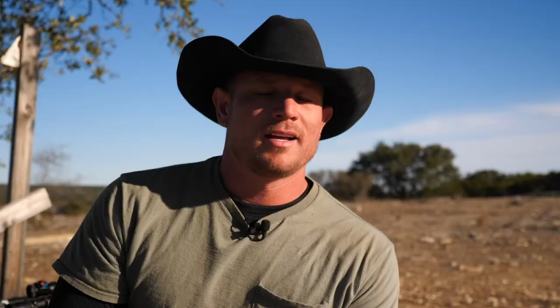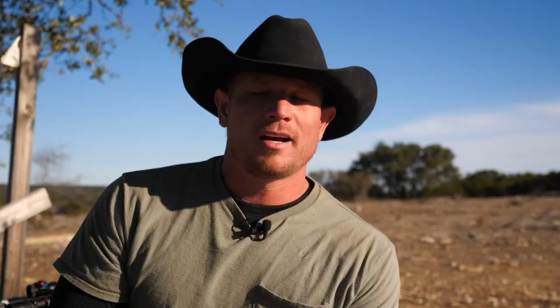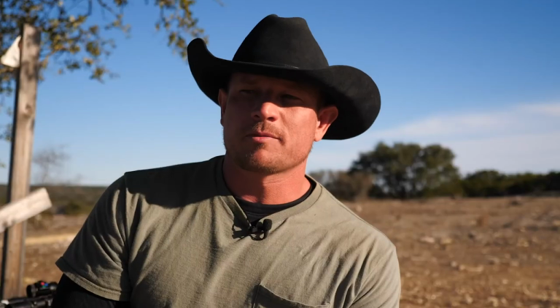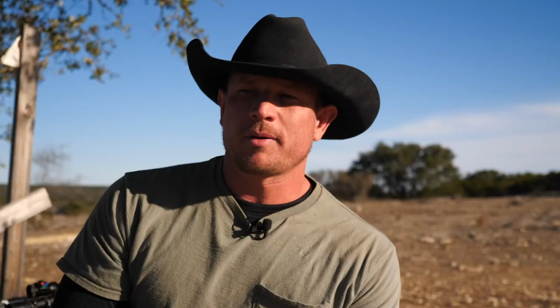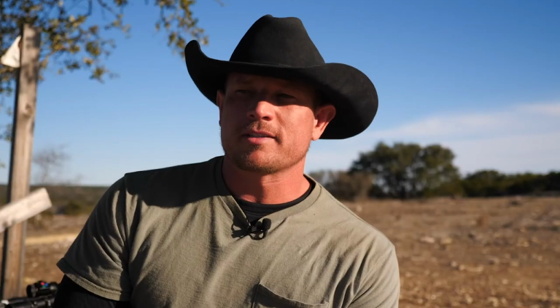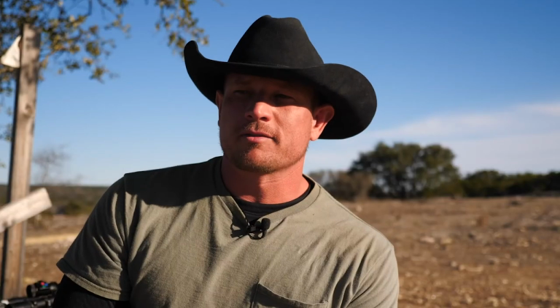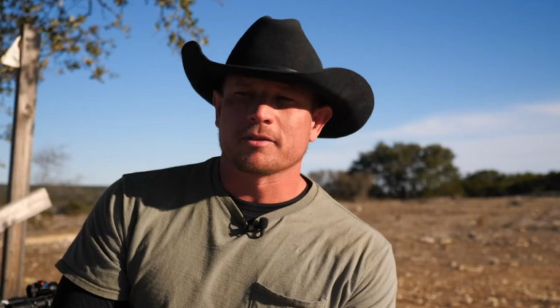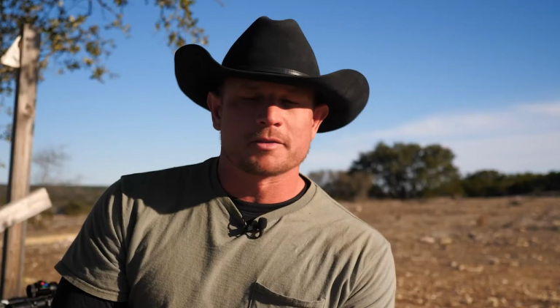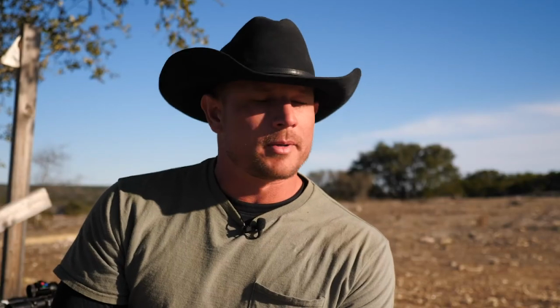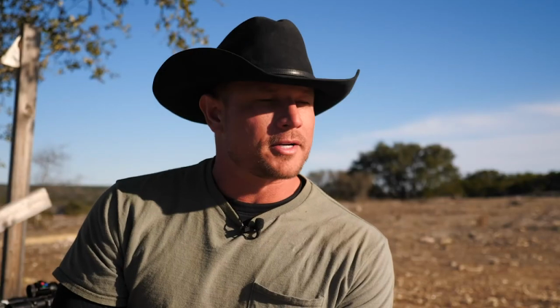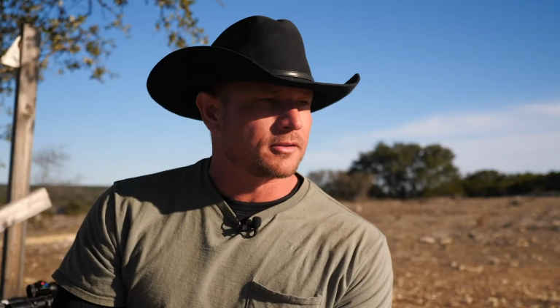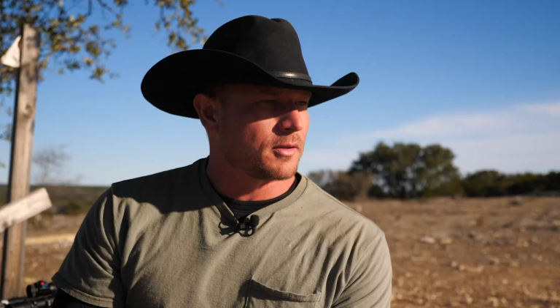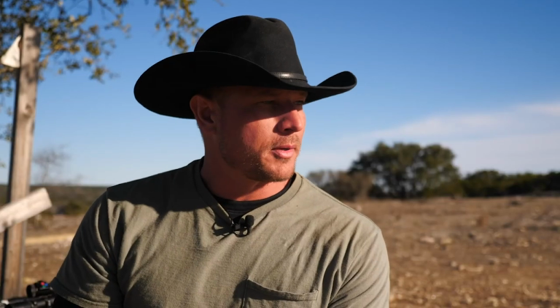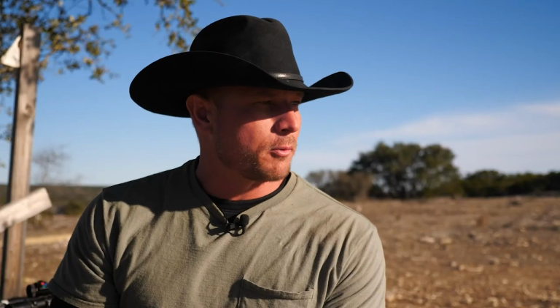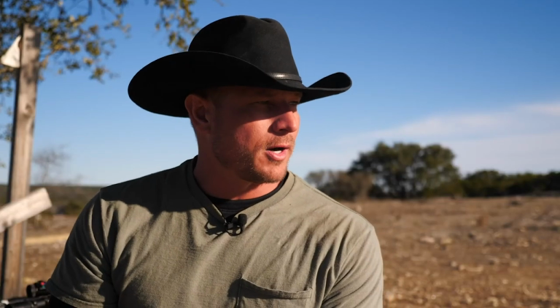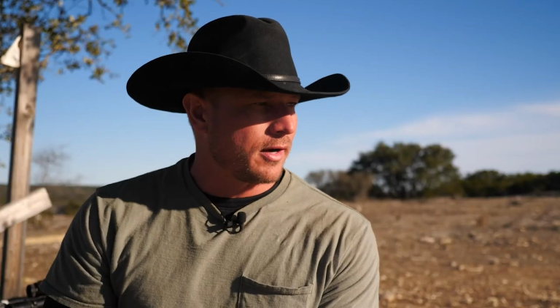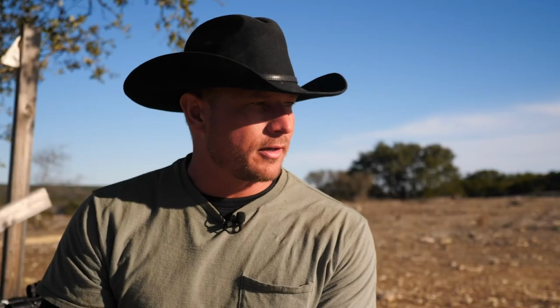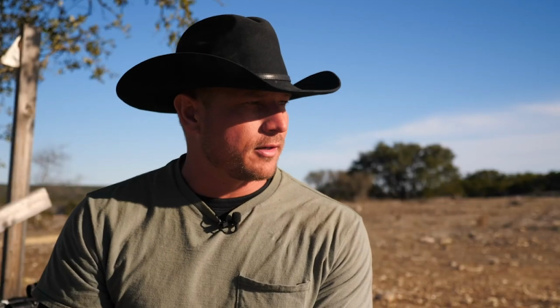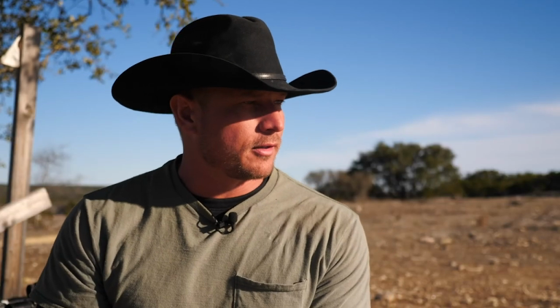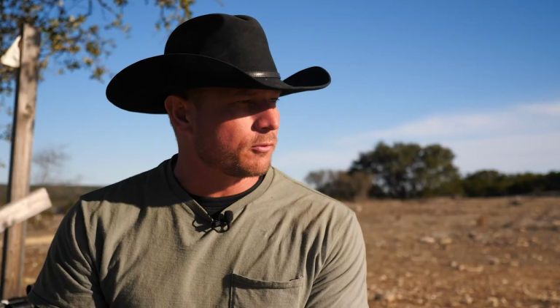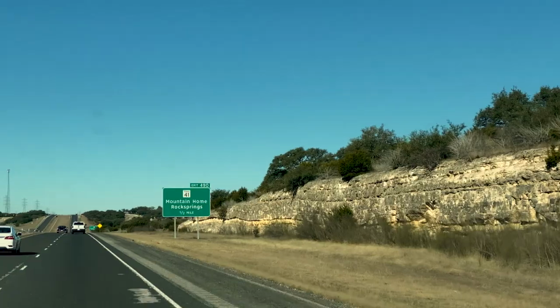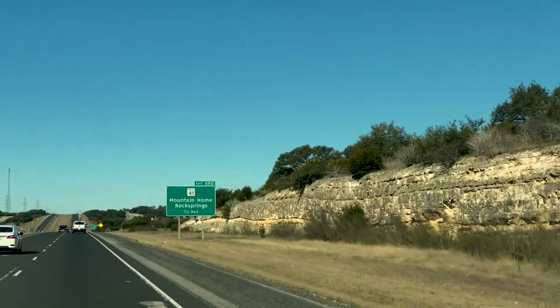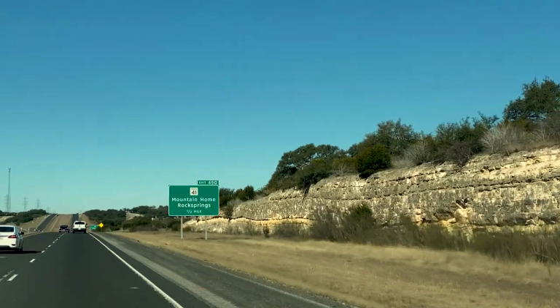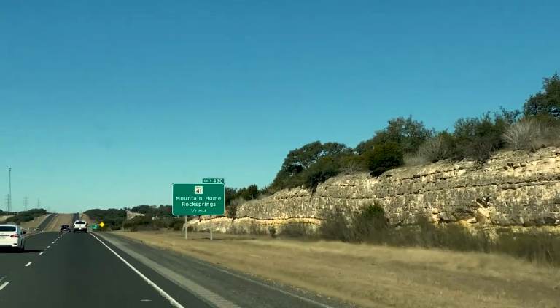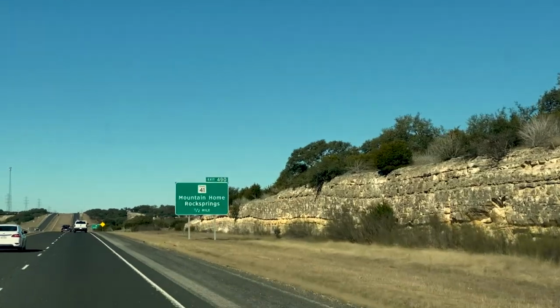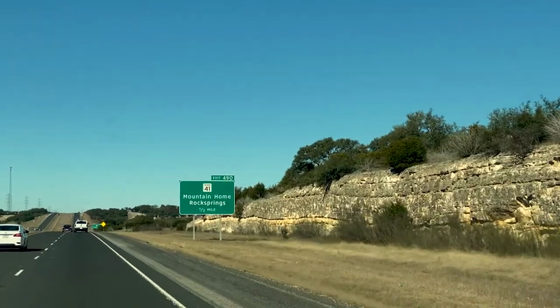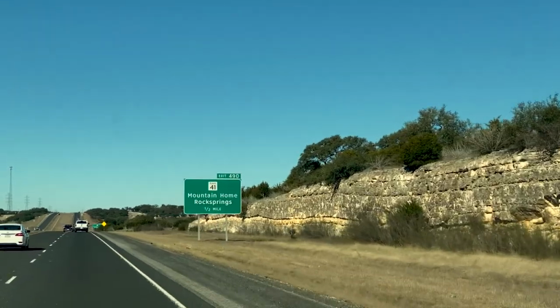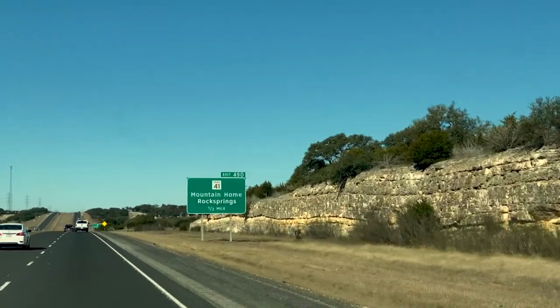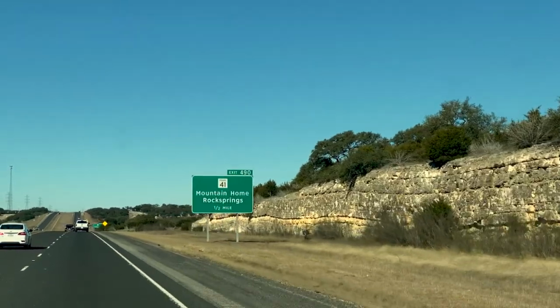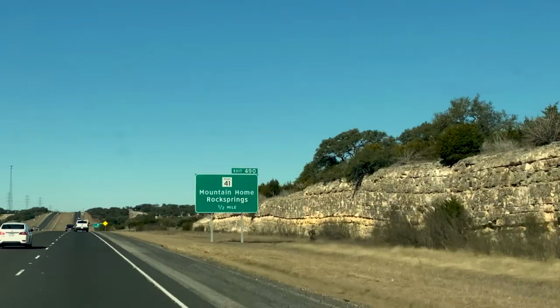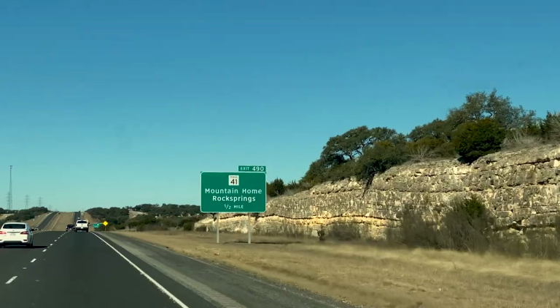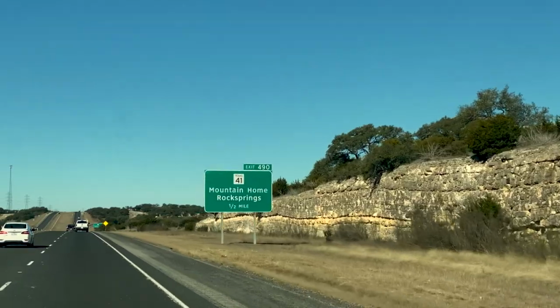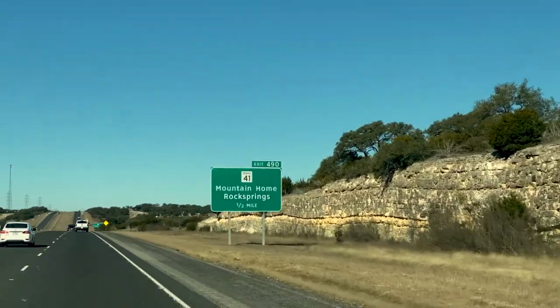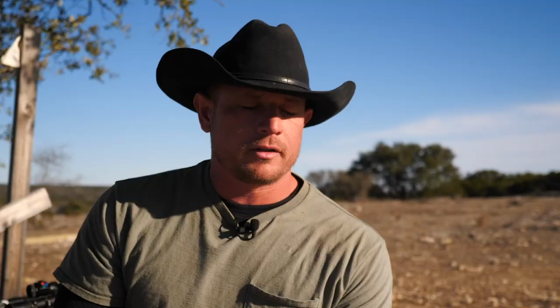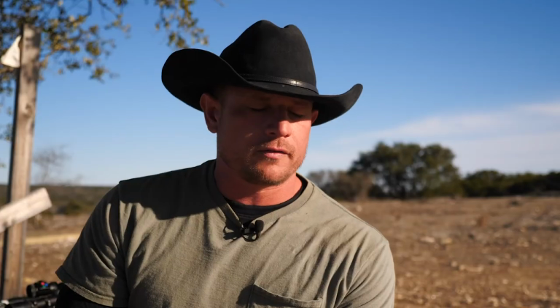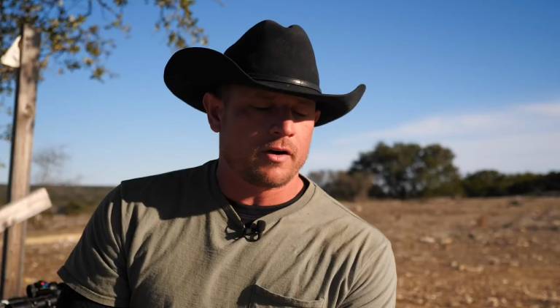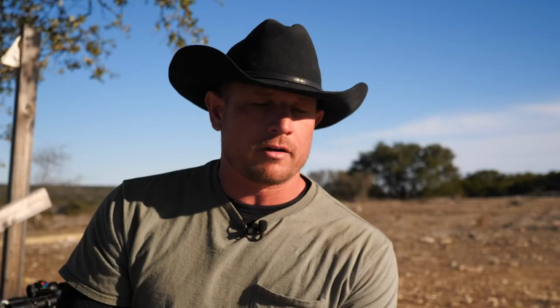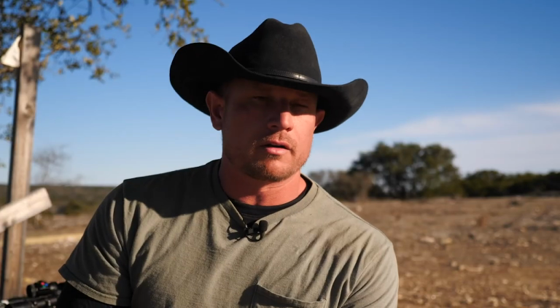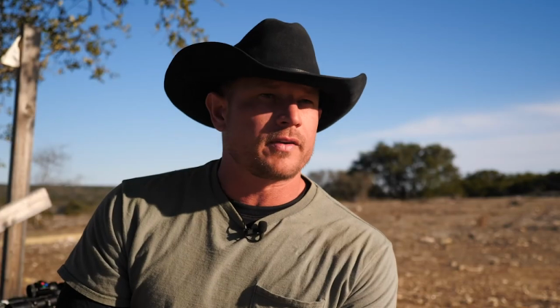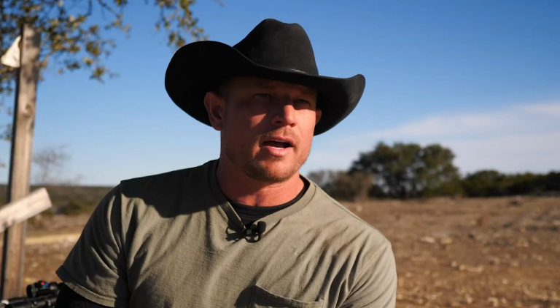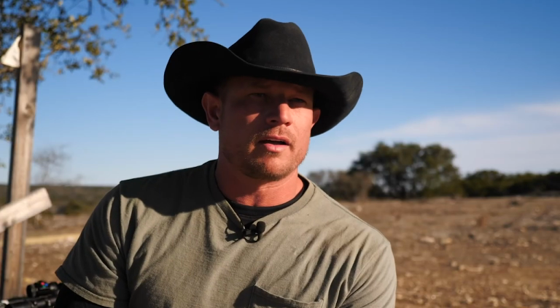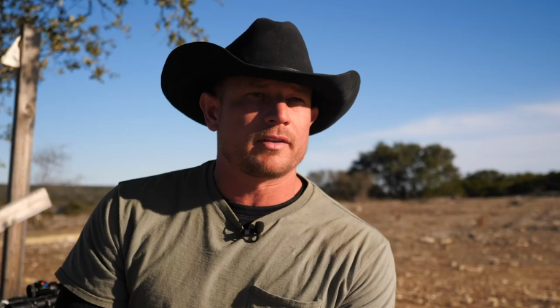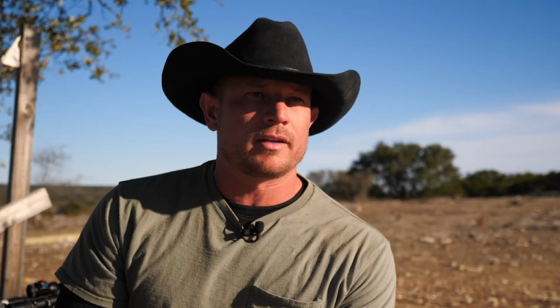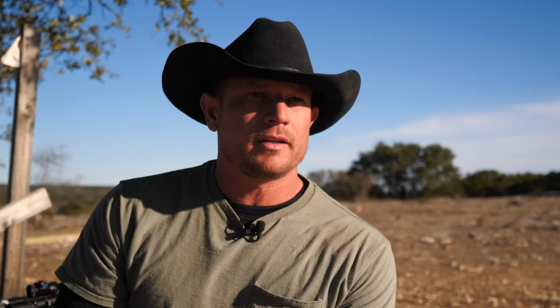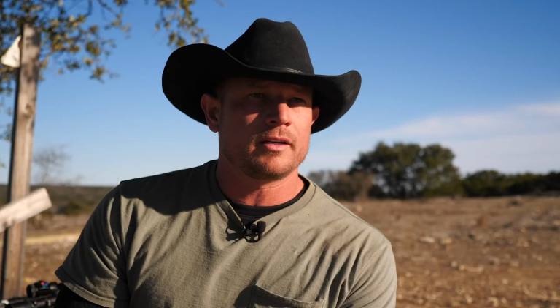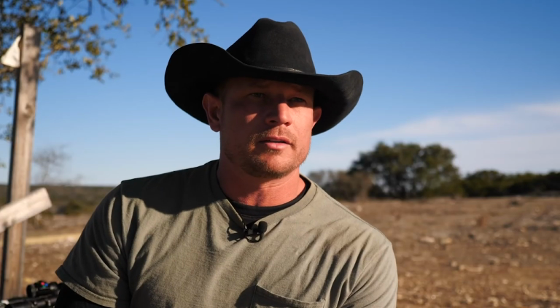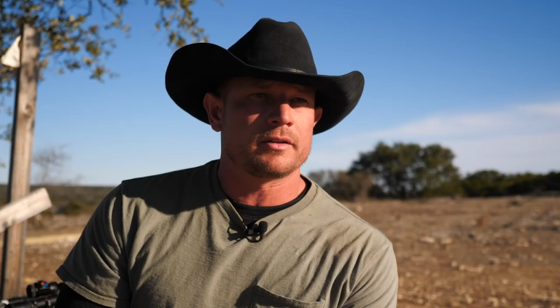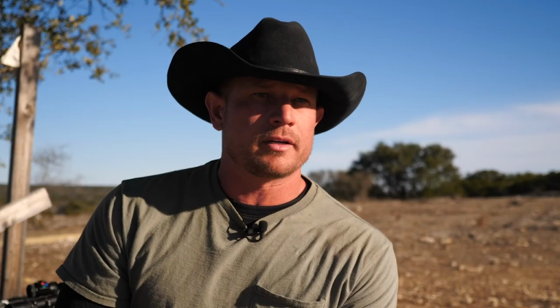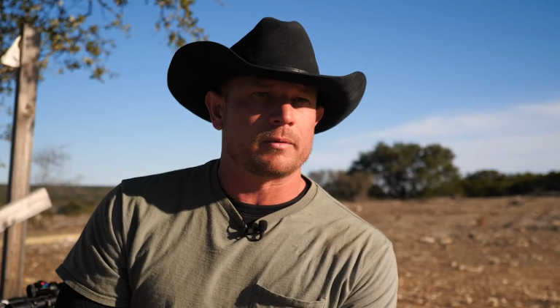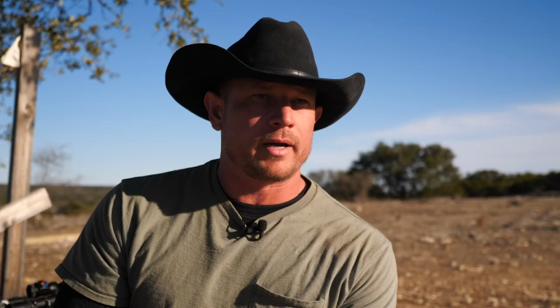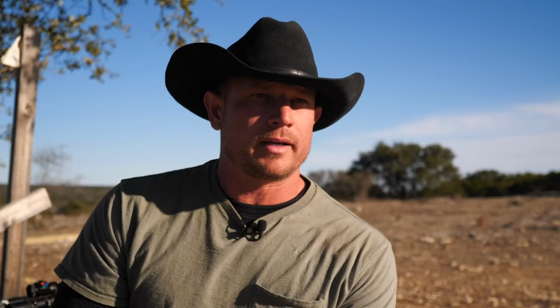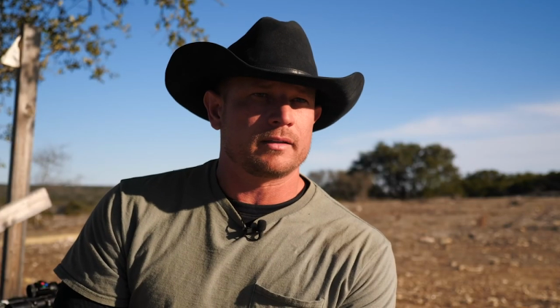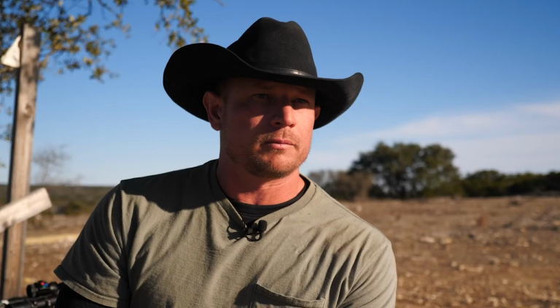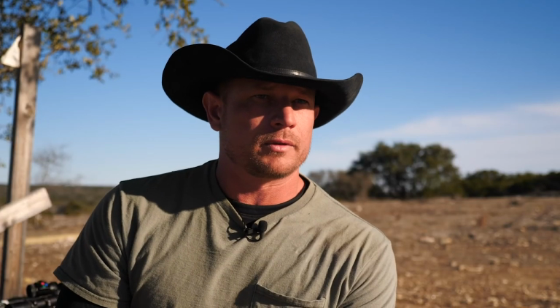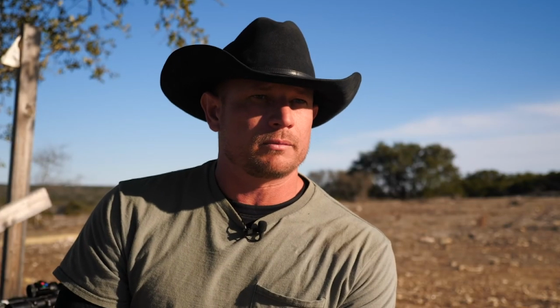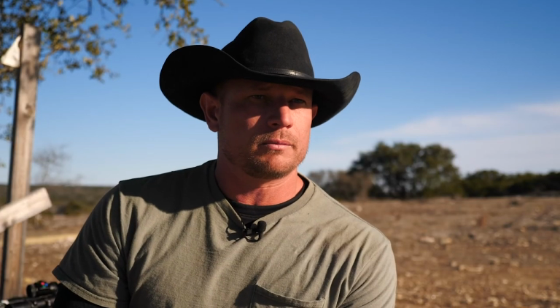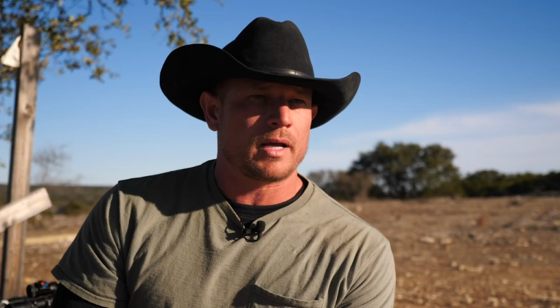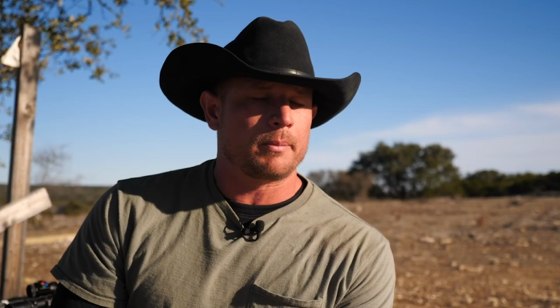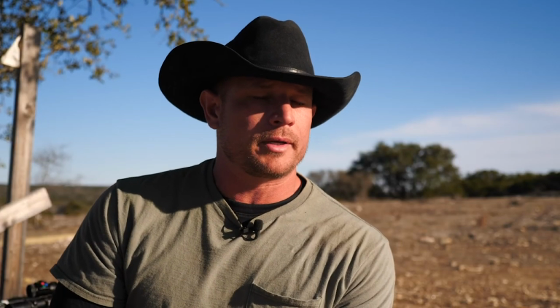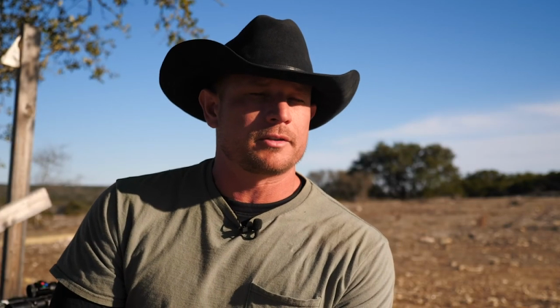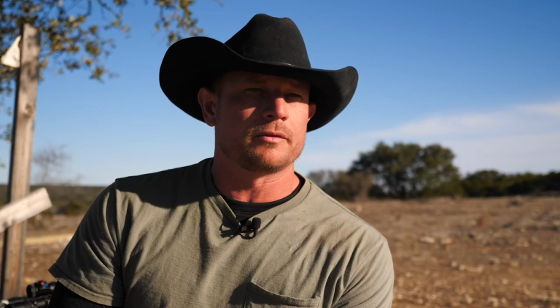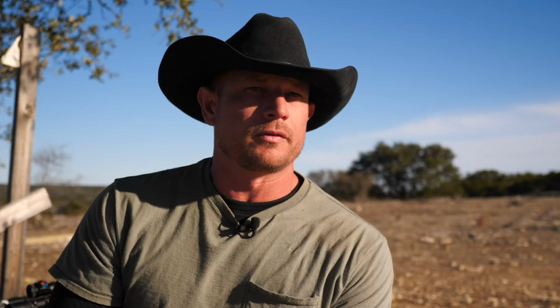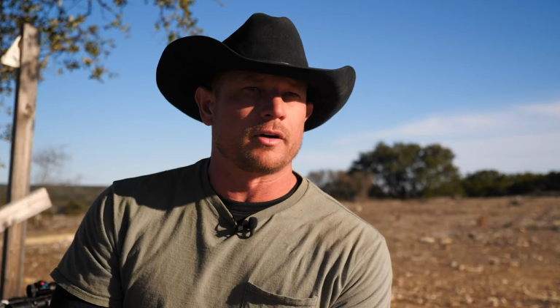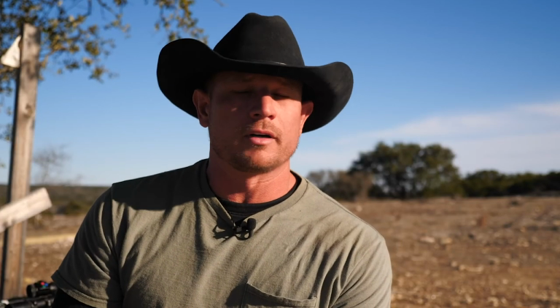This place is real special. We're out here in Rock Springs, Texas. You're far enough out that you can get away without being too far.